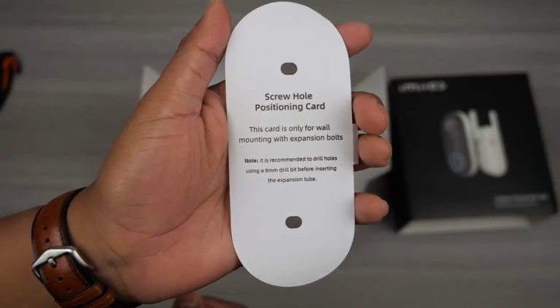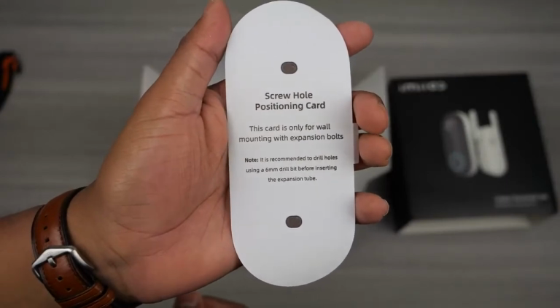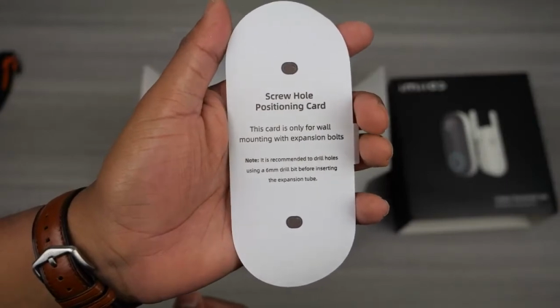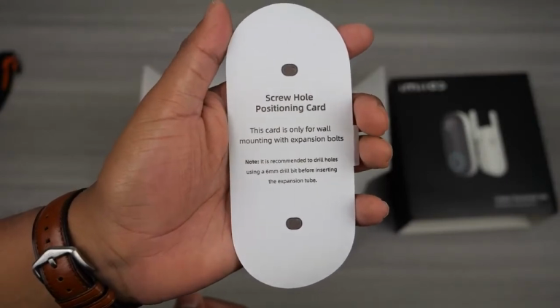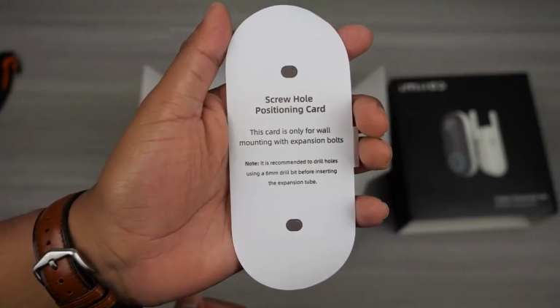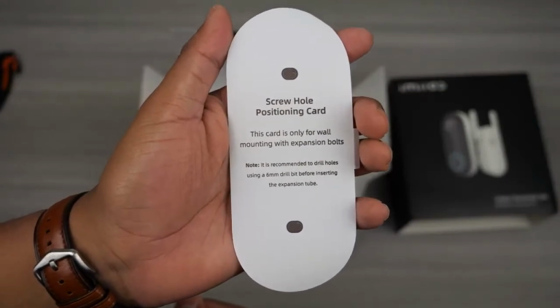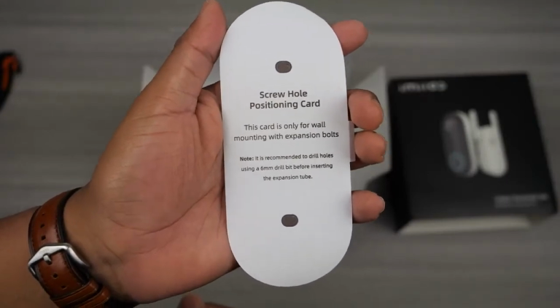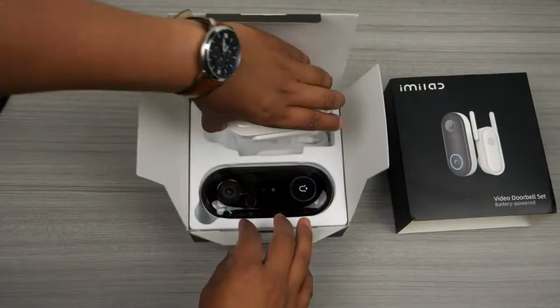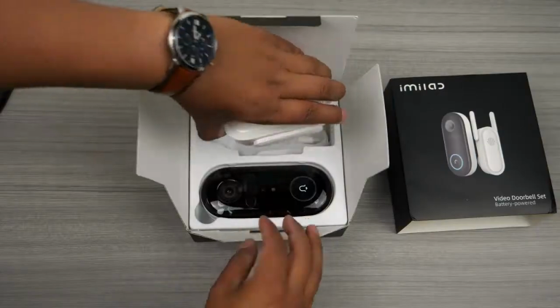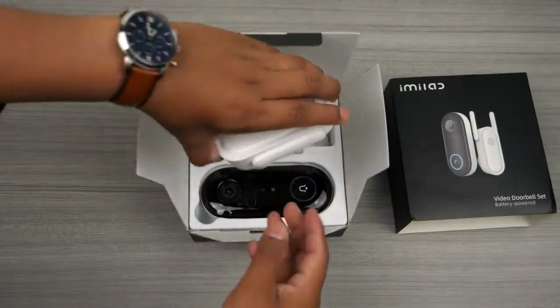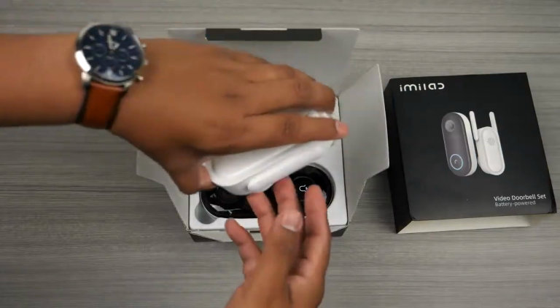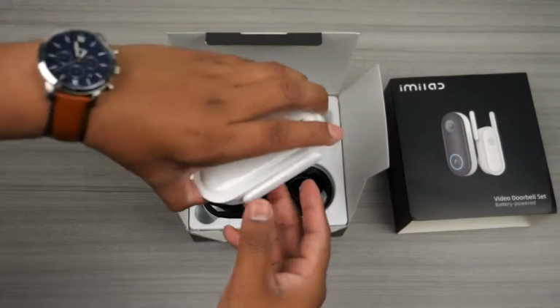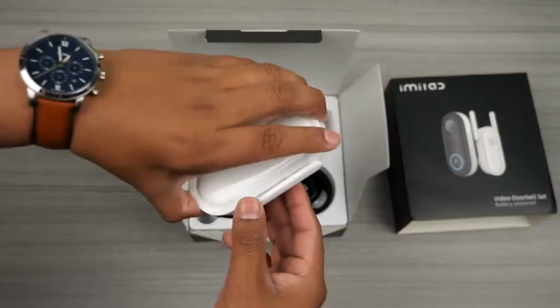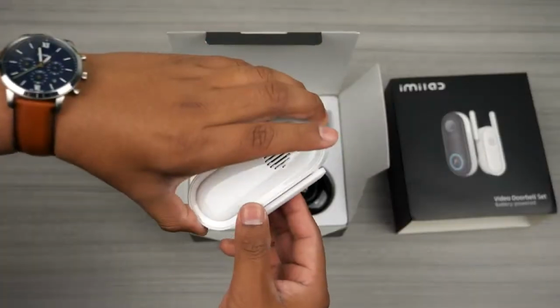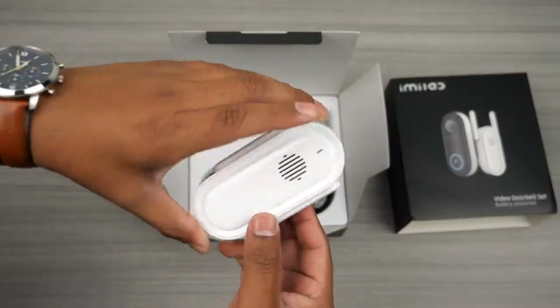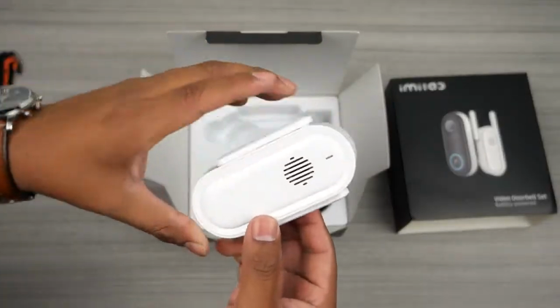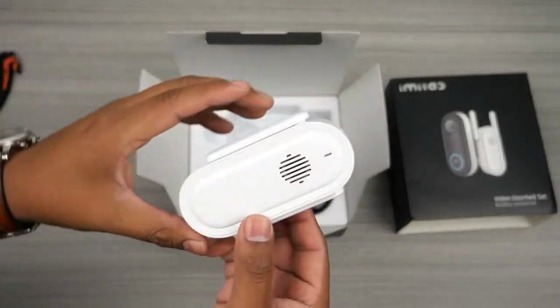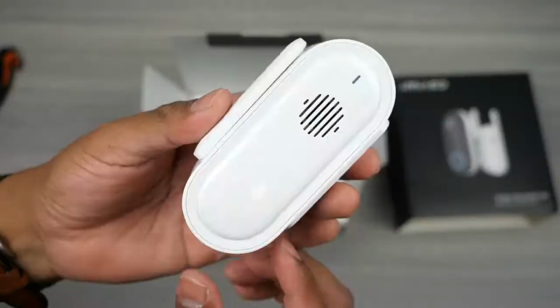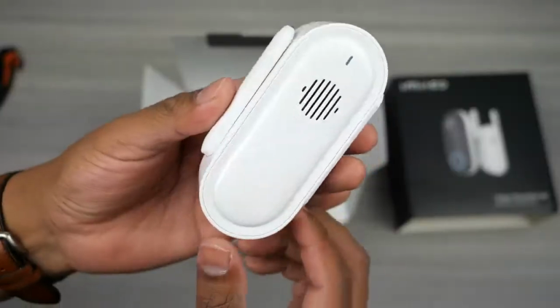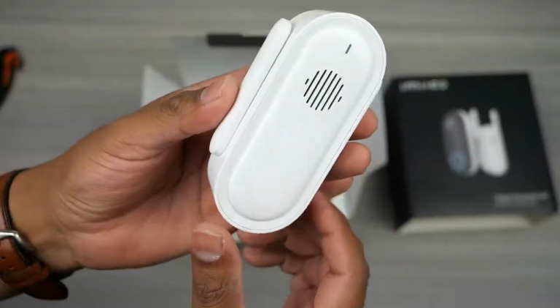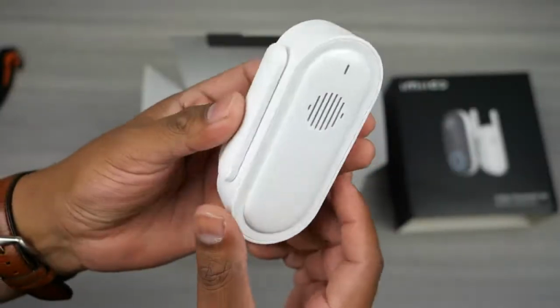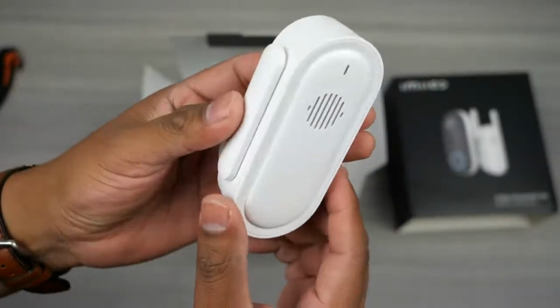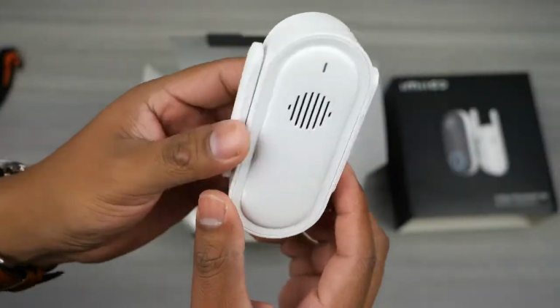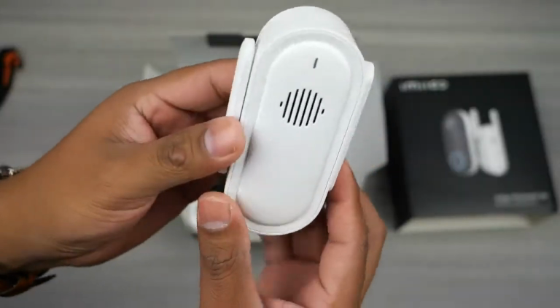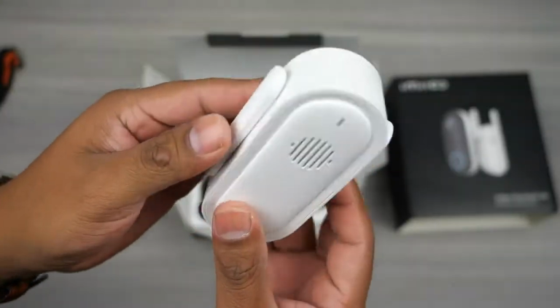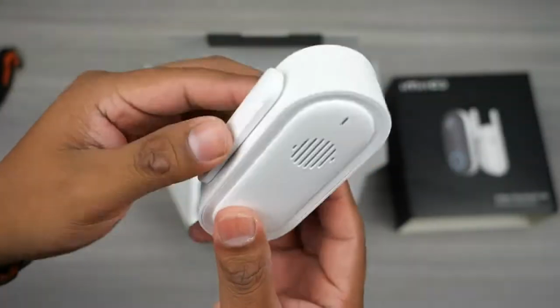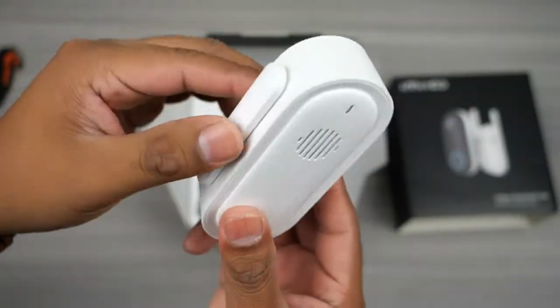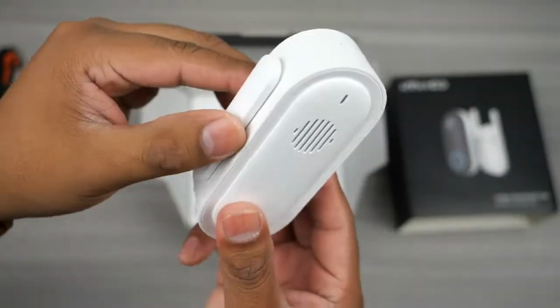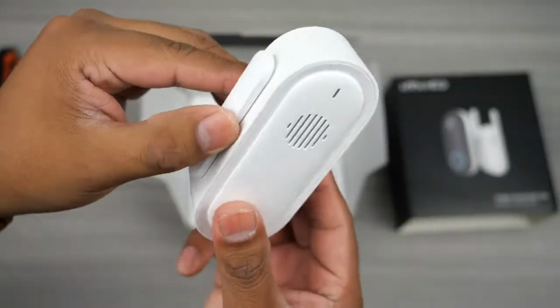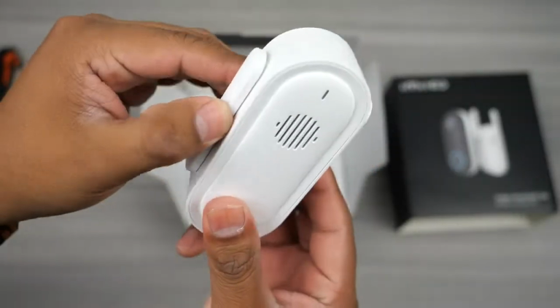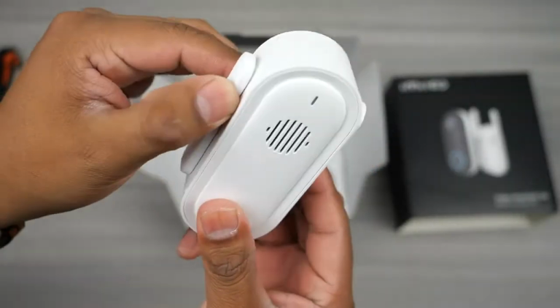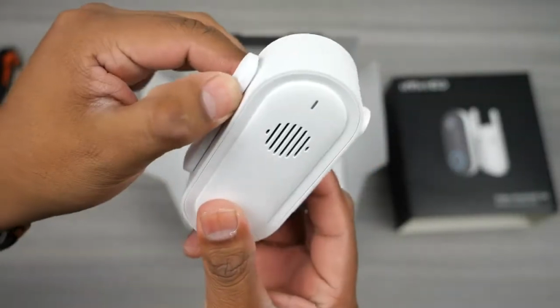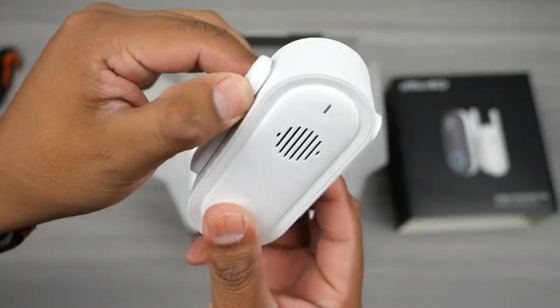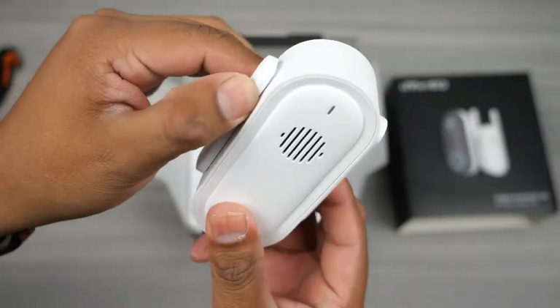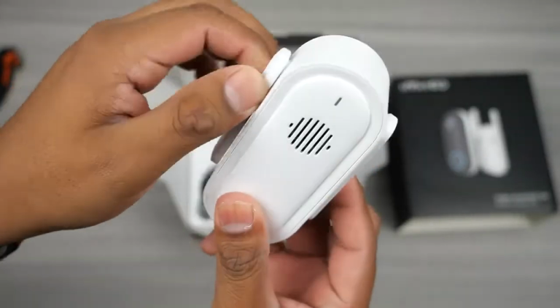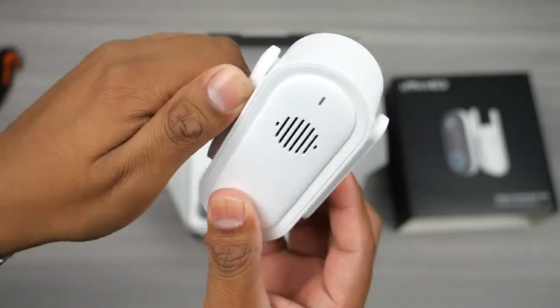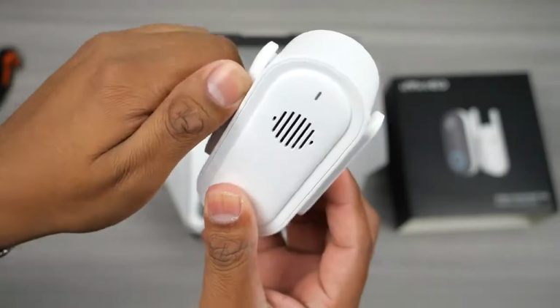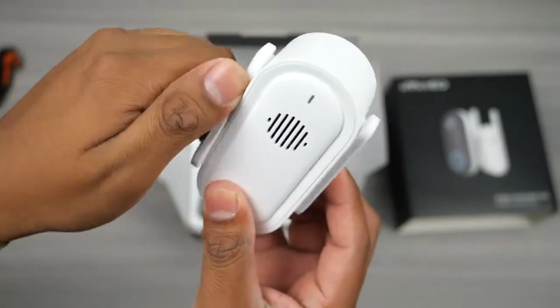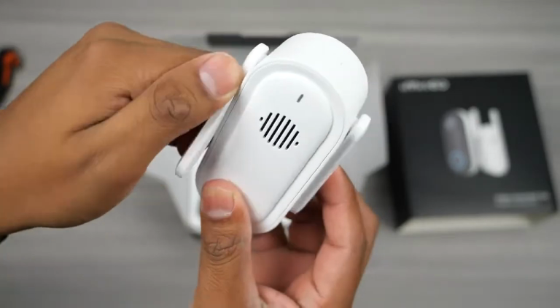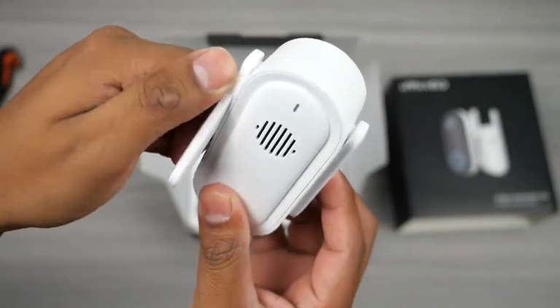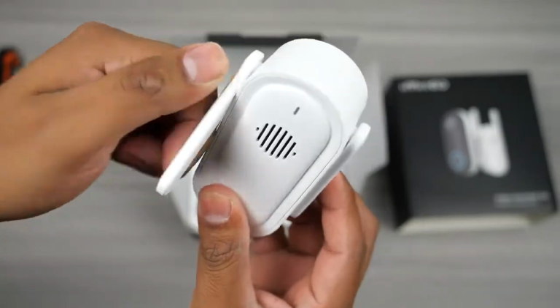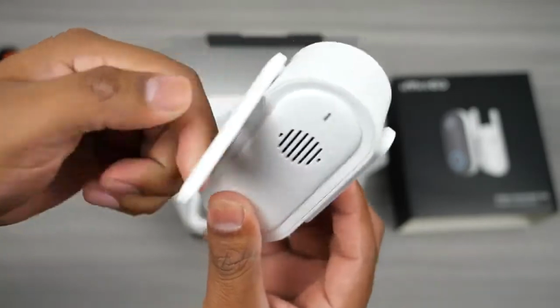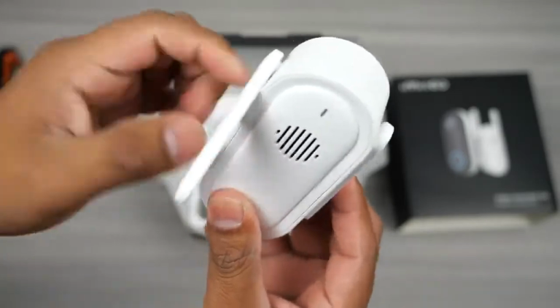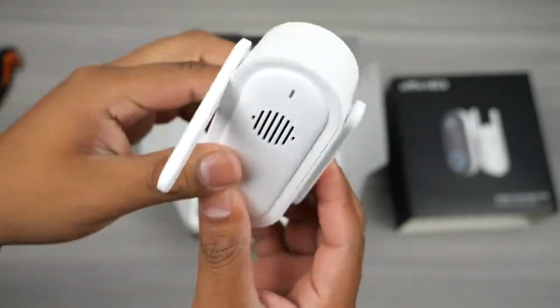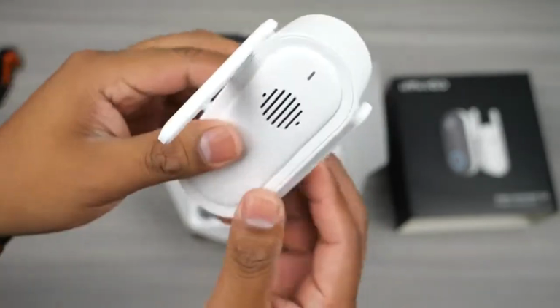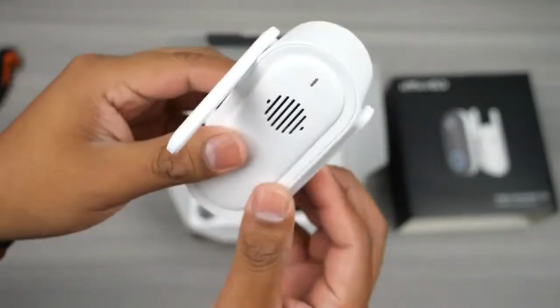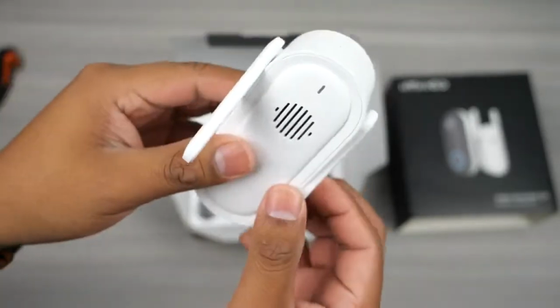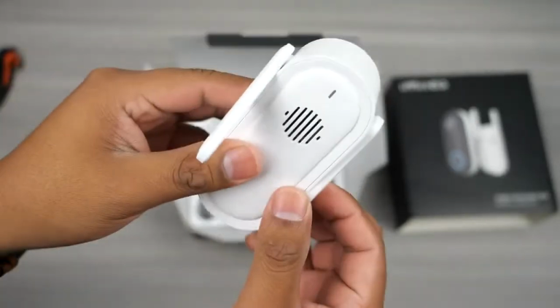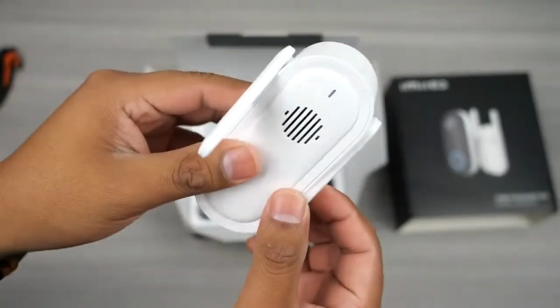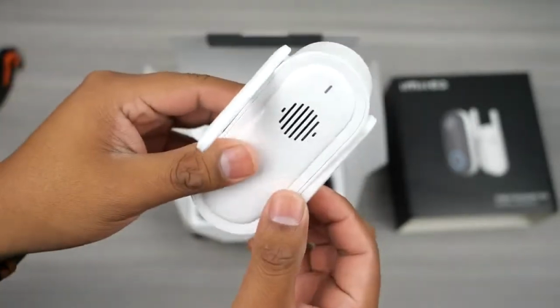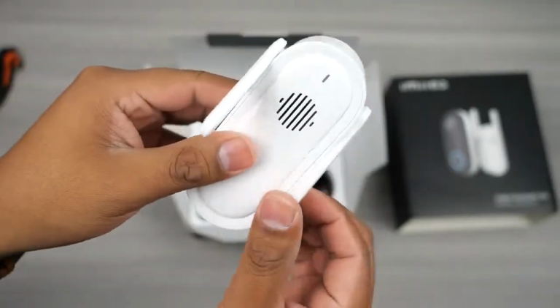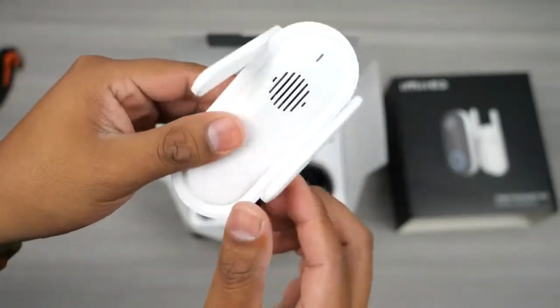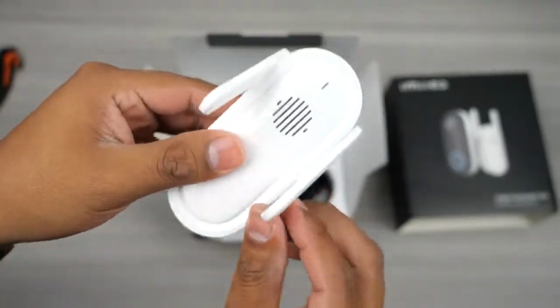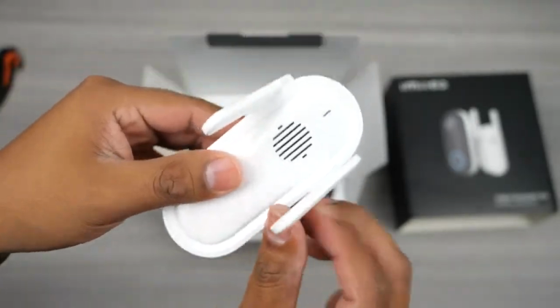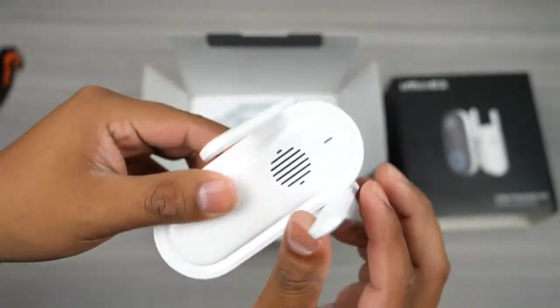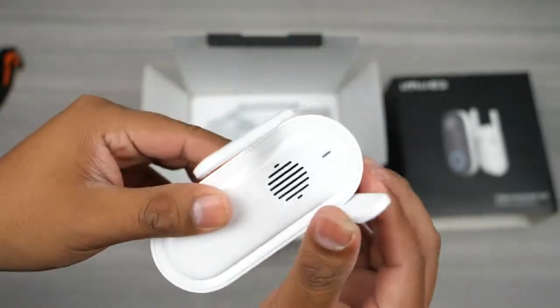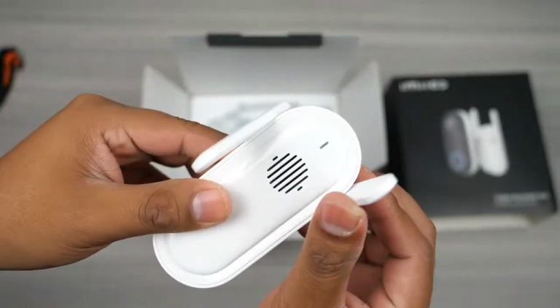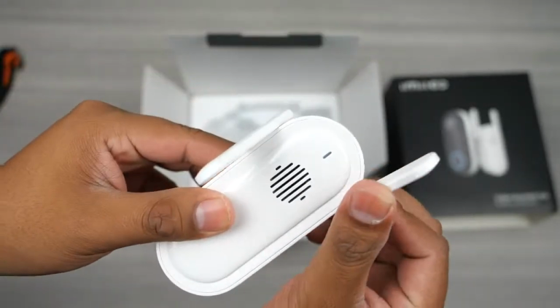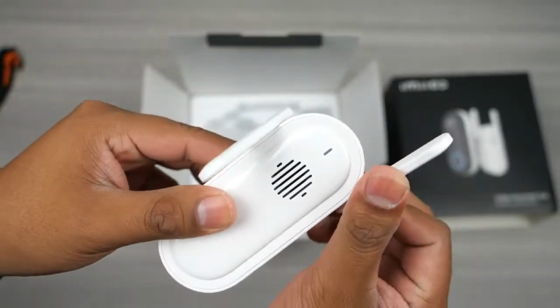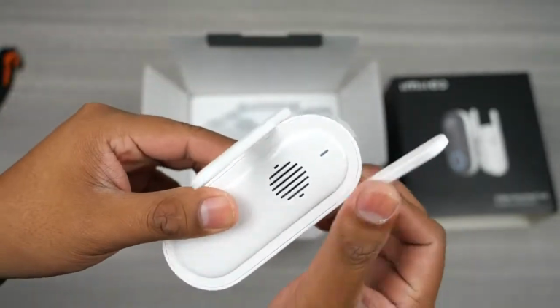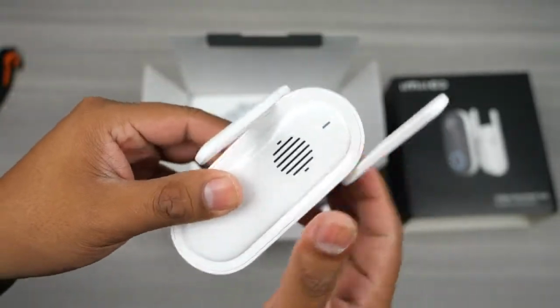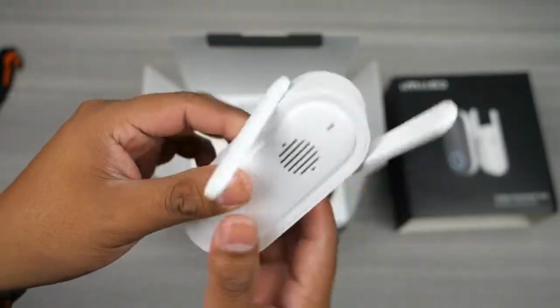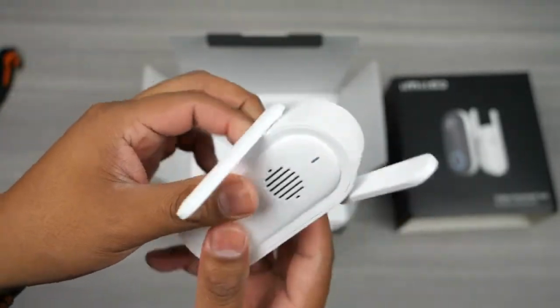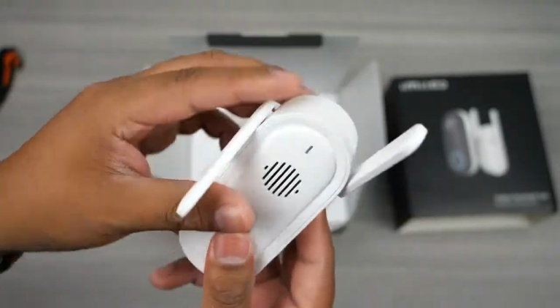They included the receiver in the box, so that's nice. It has little antennas on the side to improve the range and provide a more stable connection, and so far I have no complaints on that.